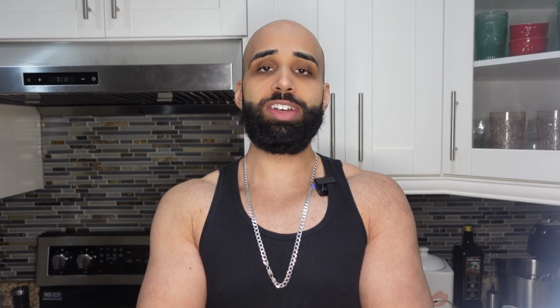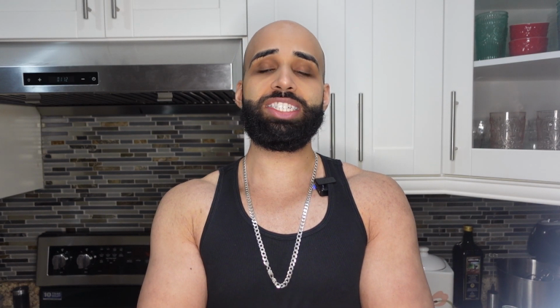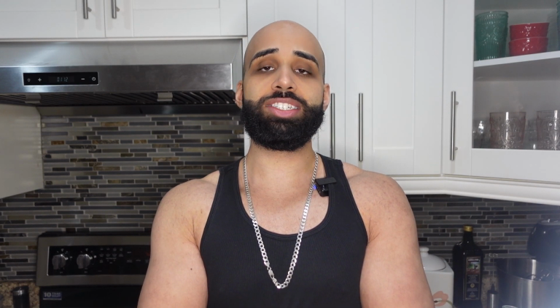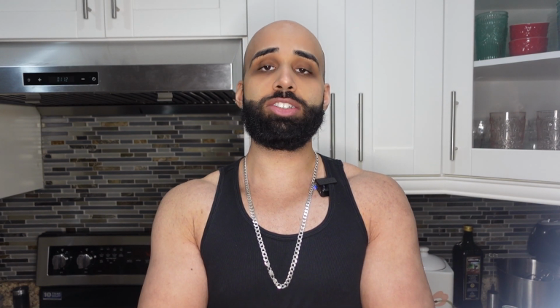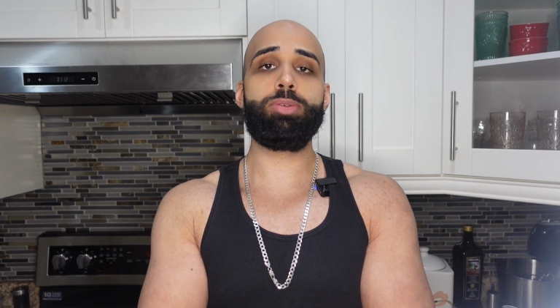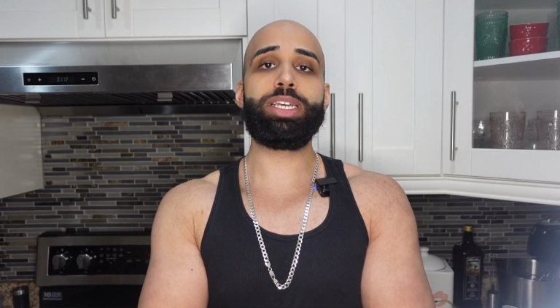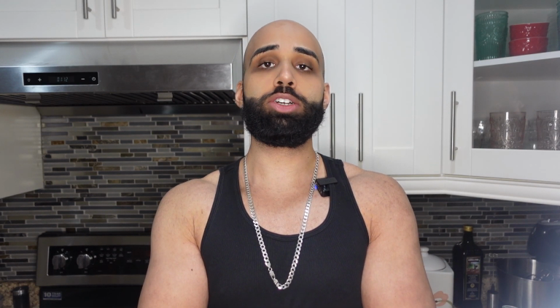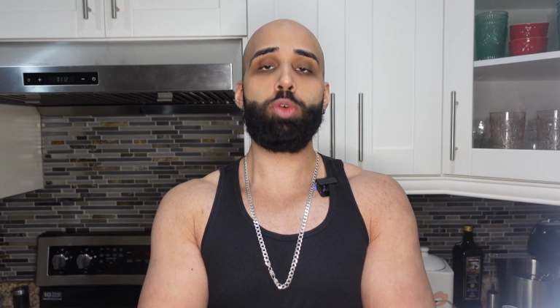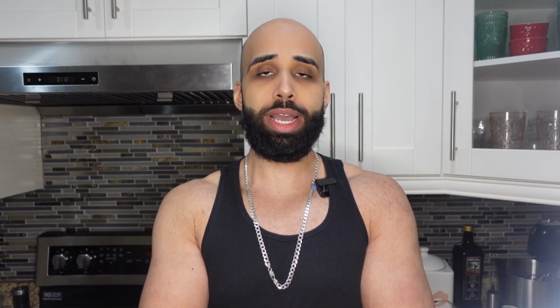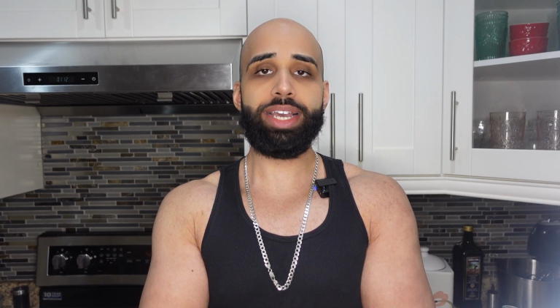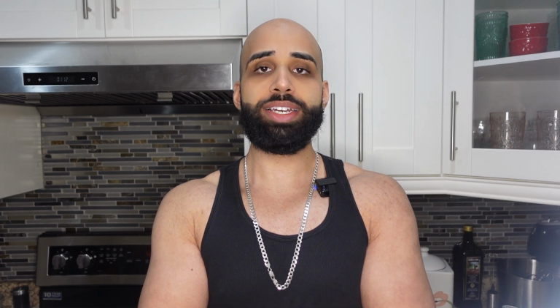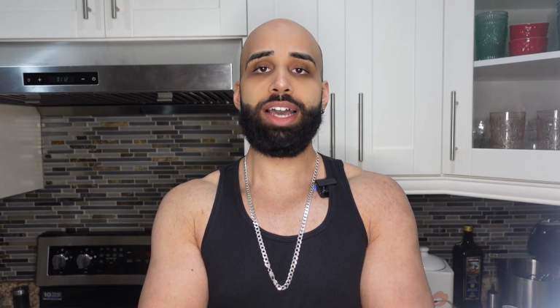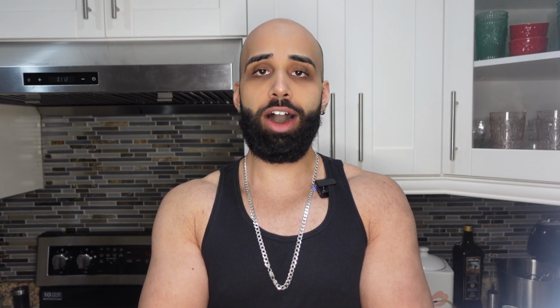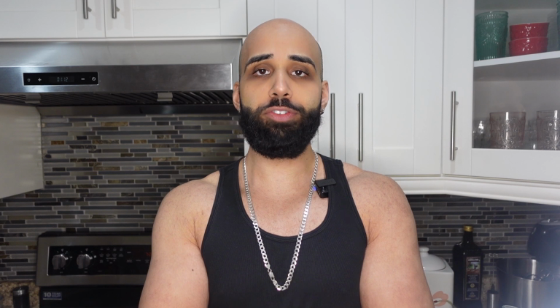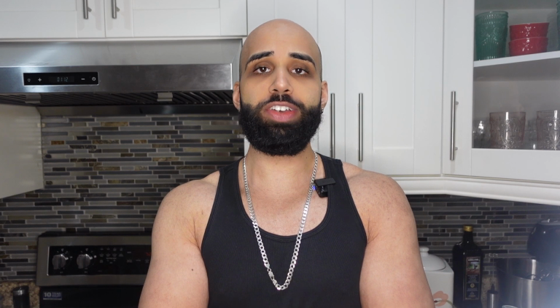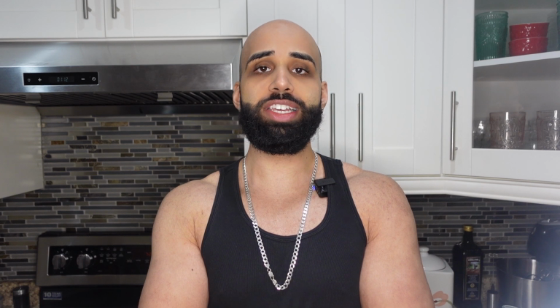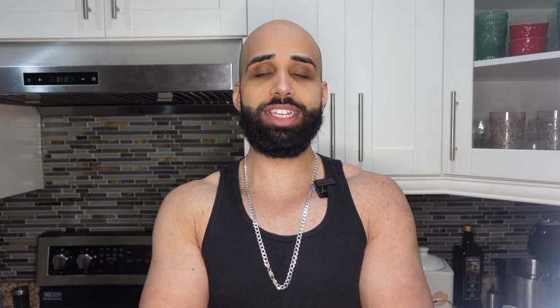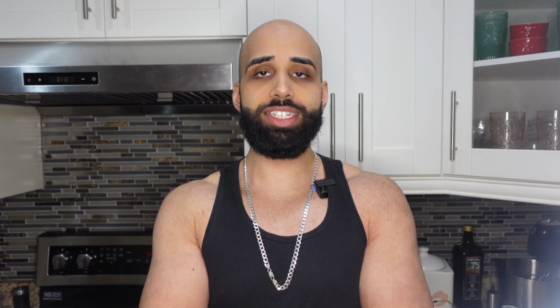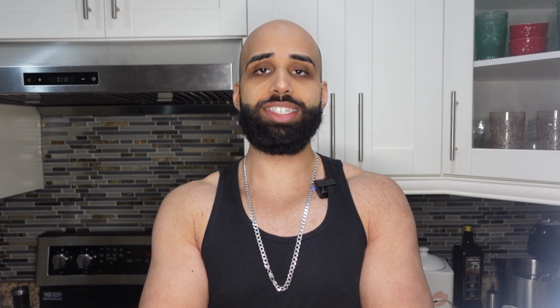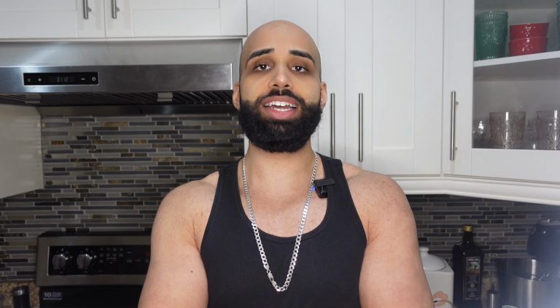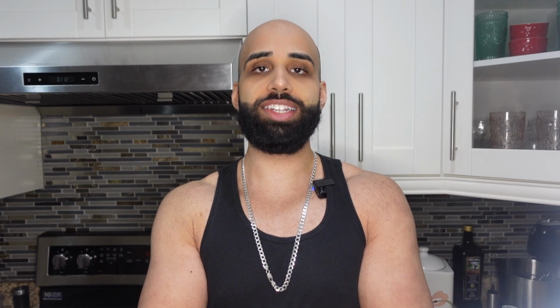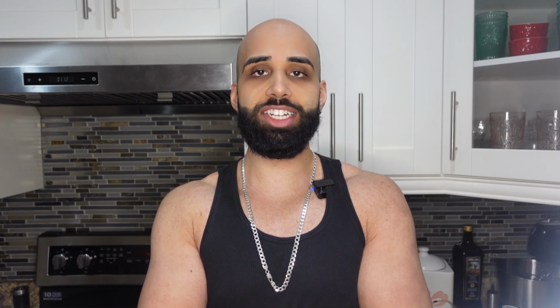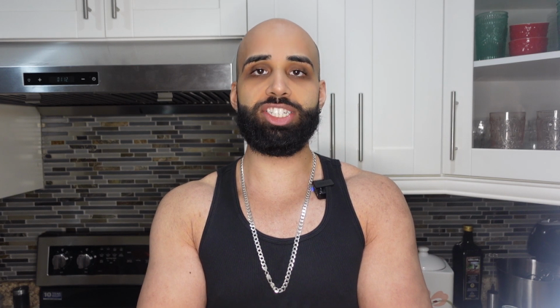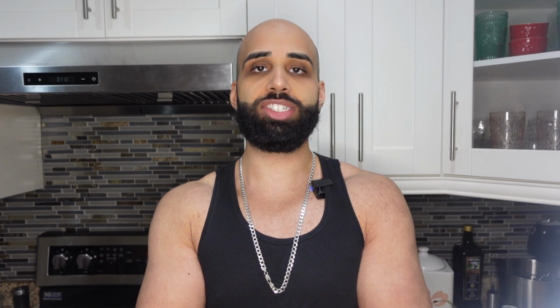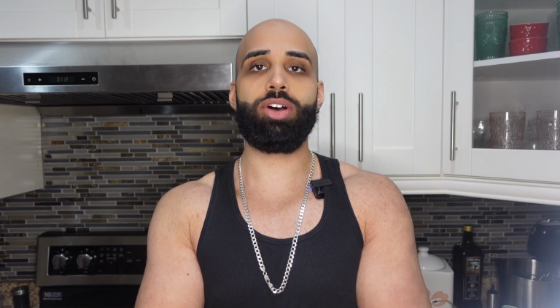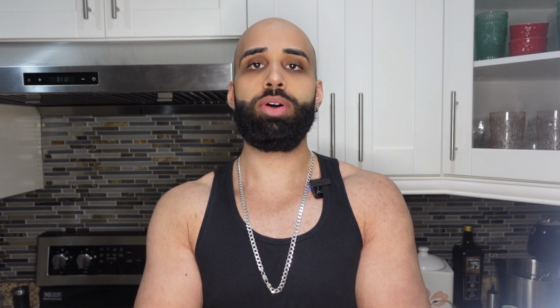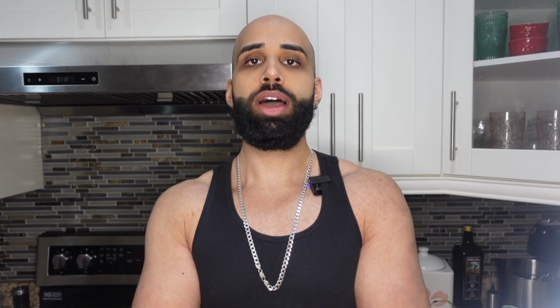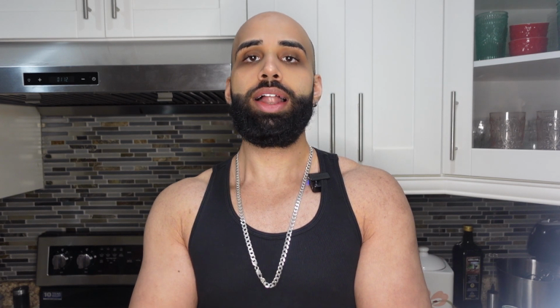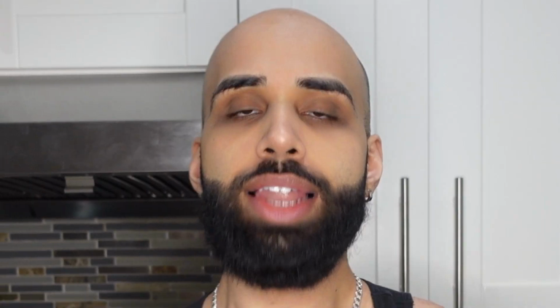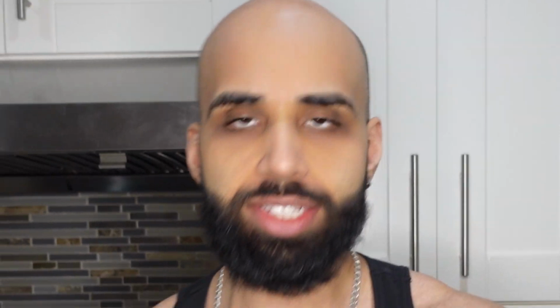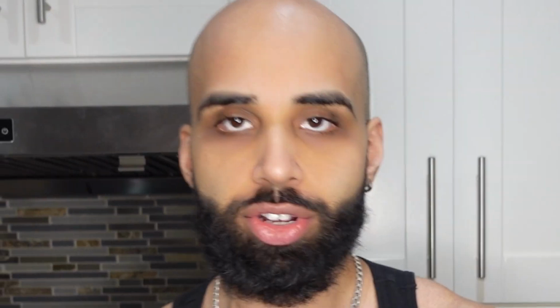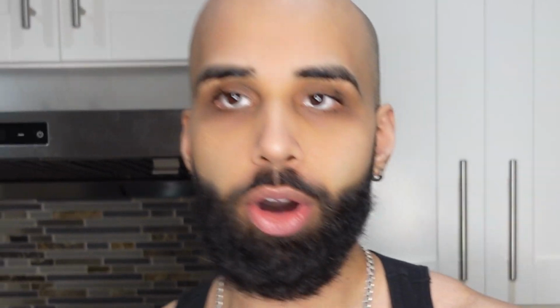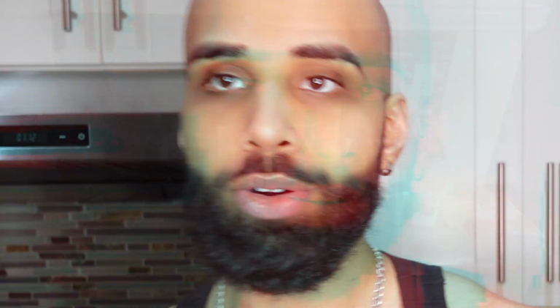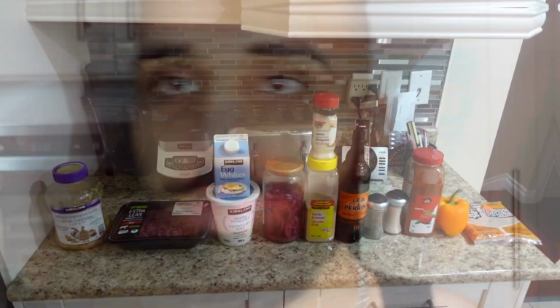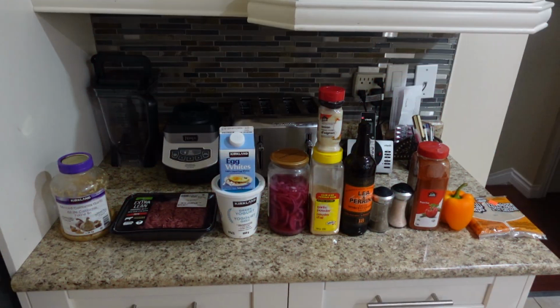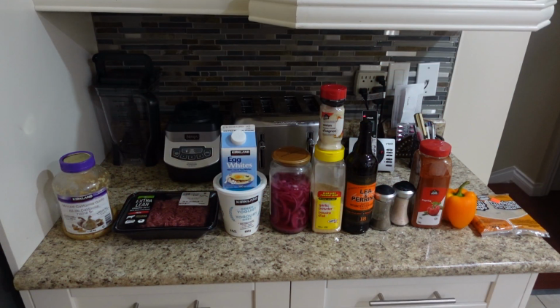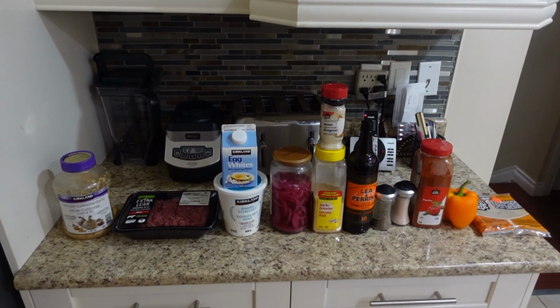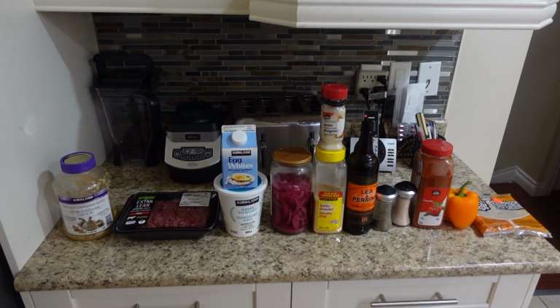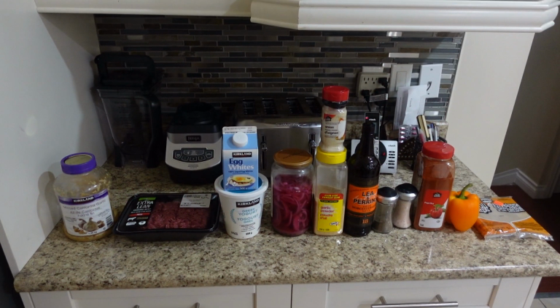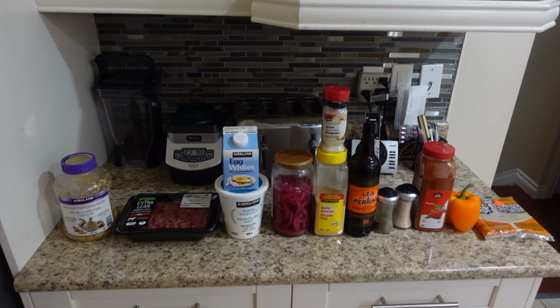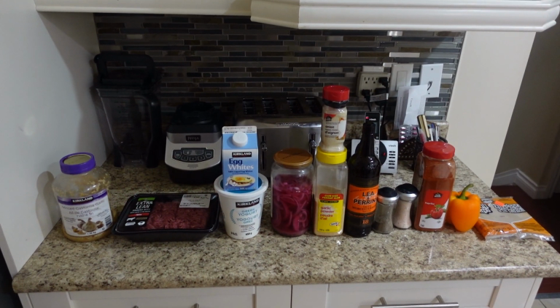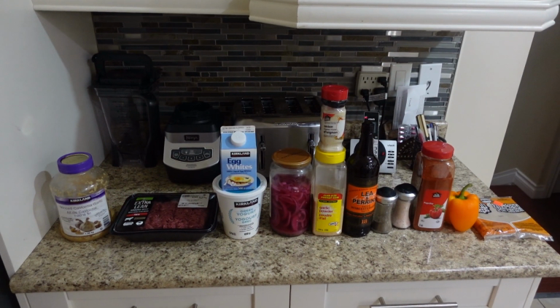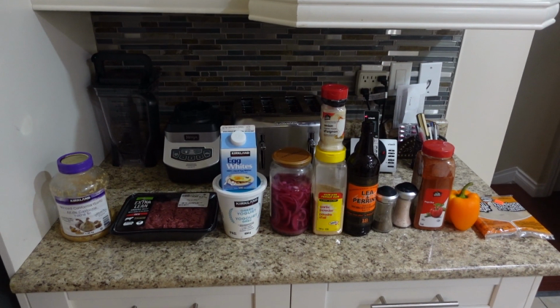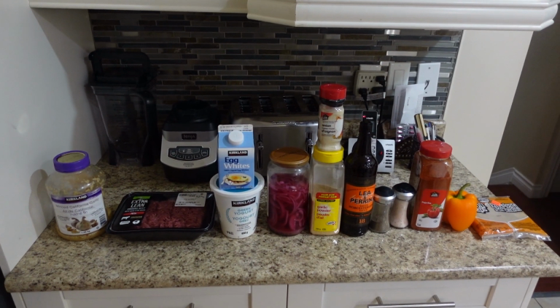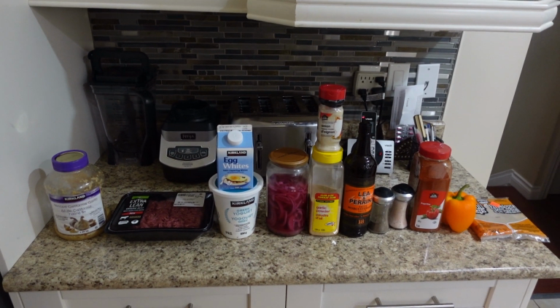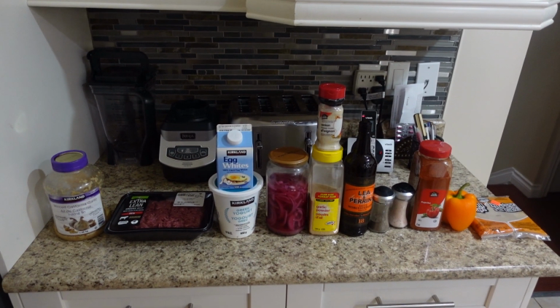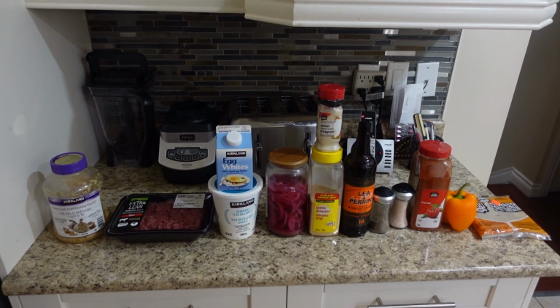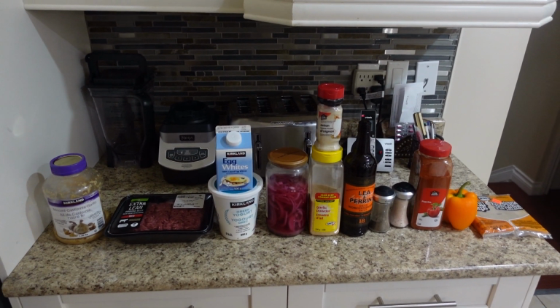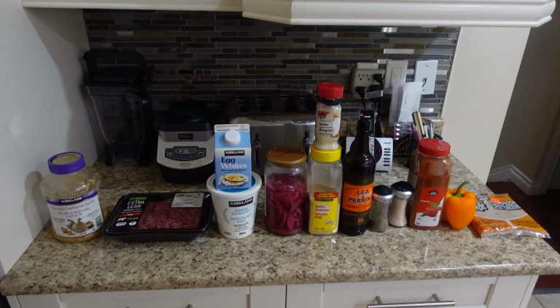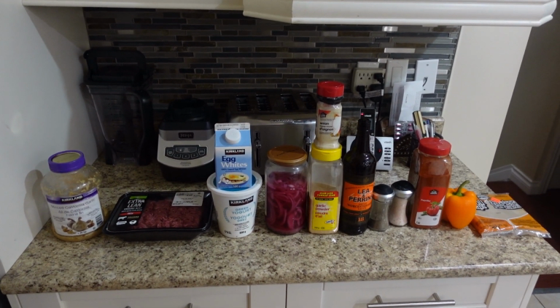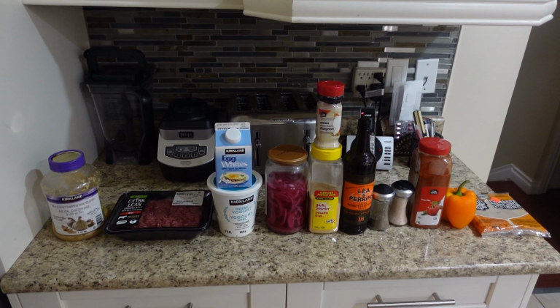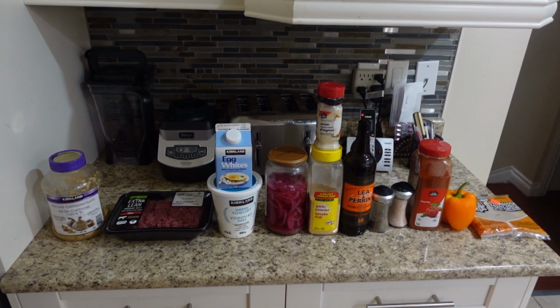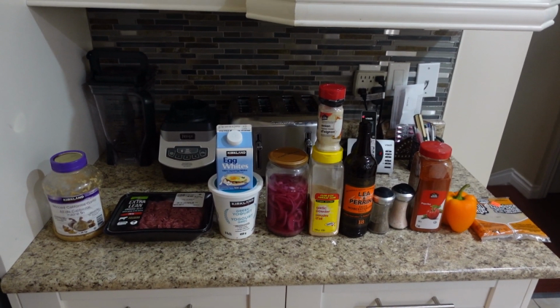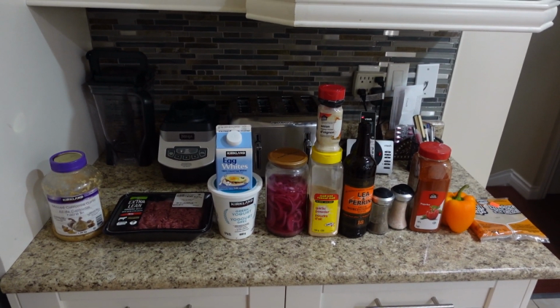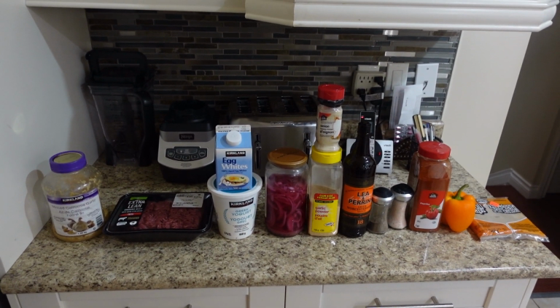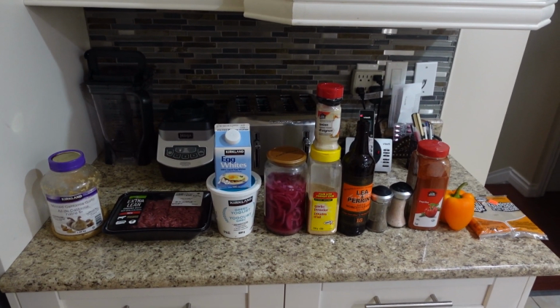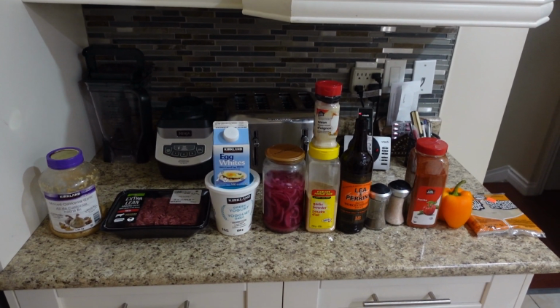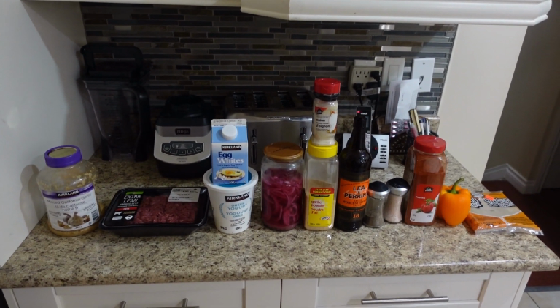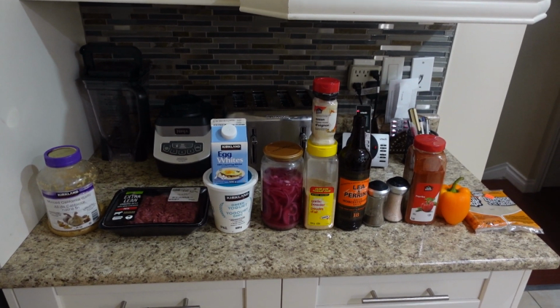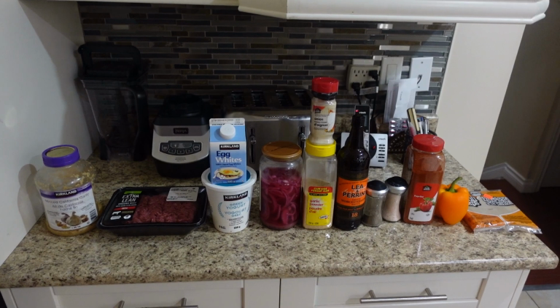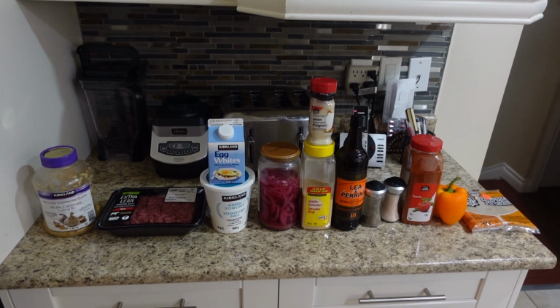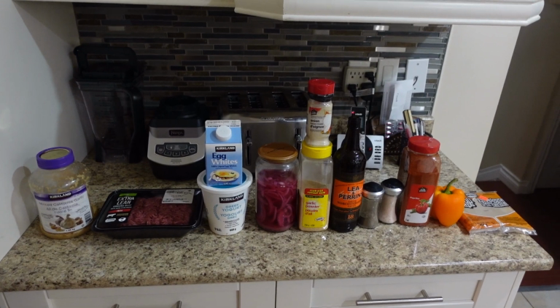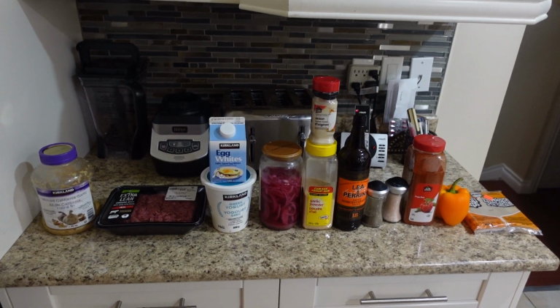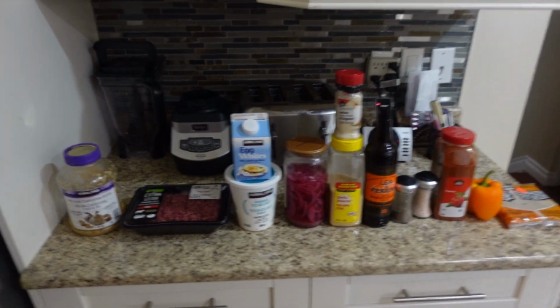This is going to be quick, healthy, easy, and delicious. So let's go. These are going to be all our ingredients for today's recipe, ladies and gentlemen.